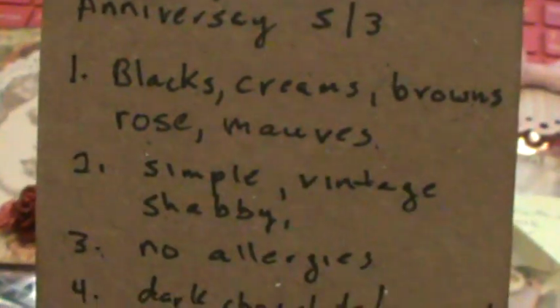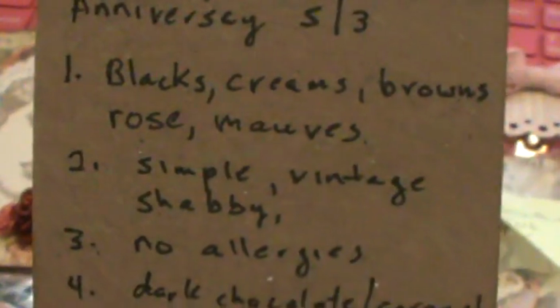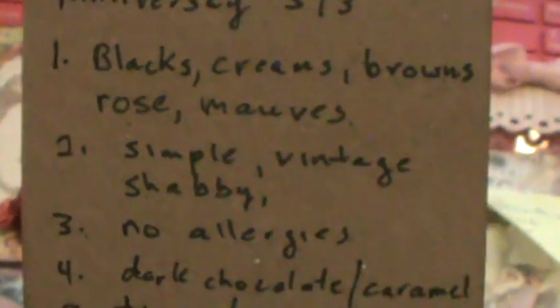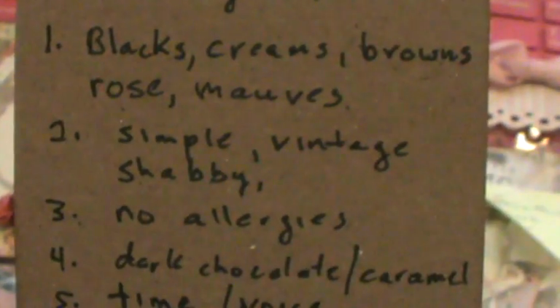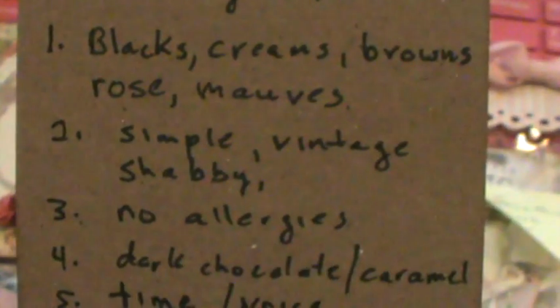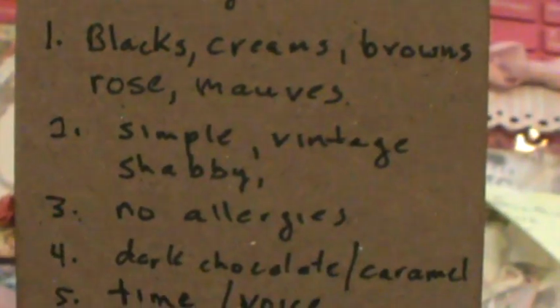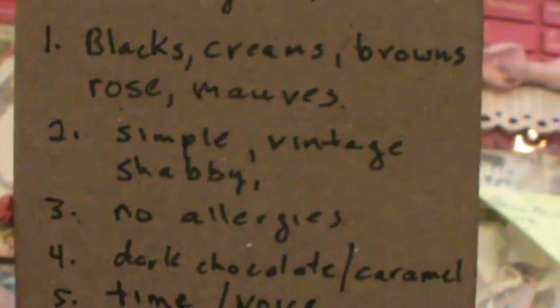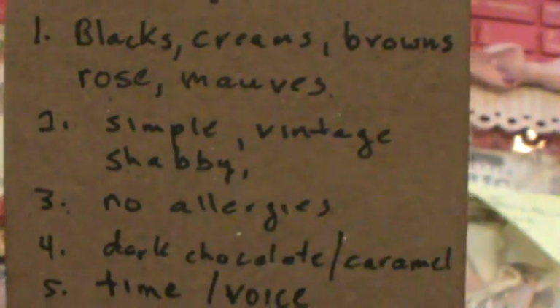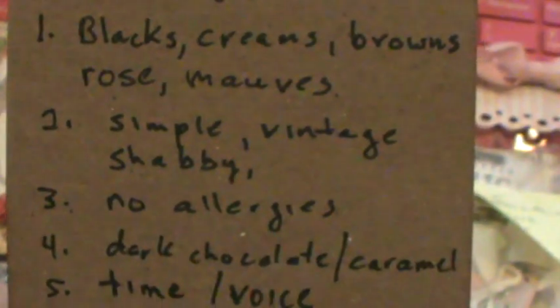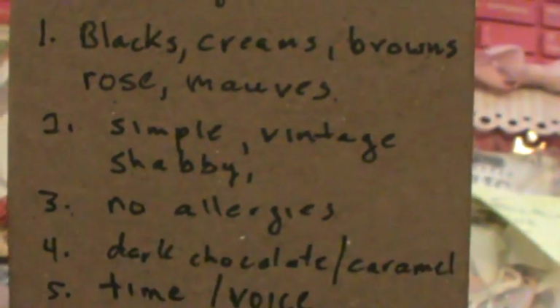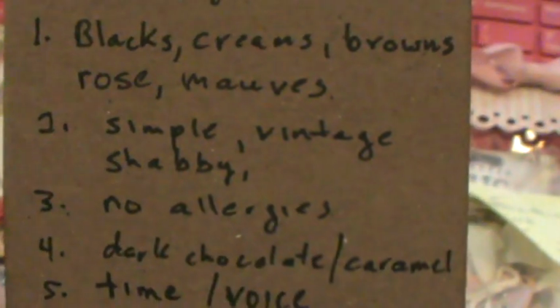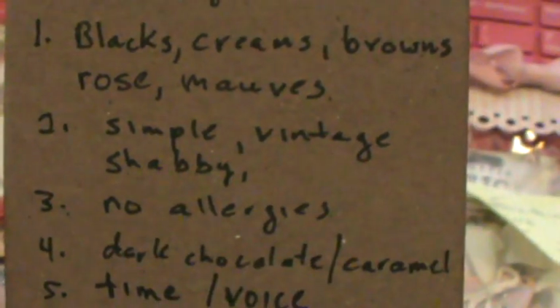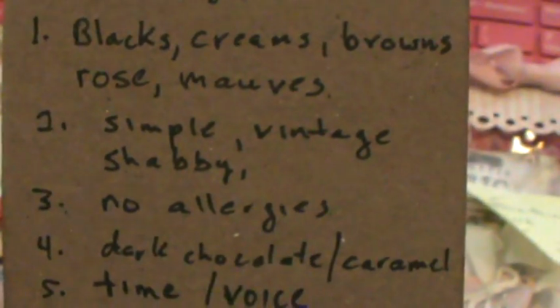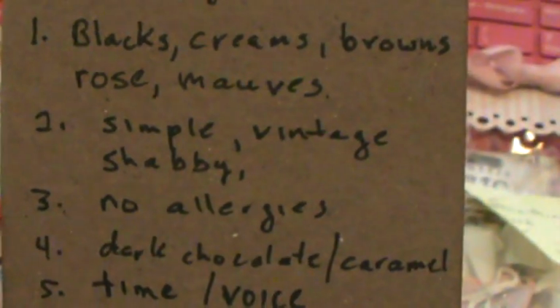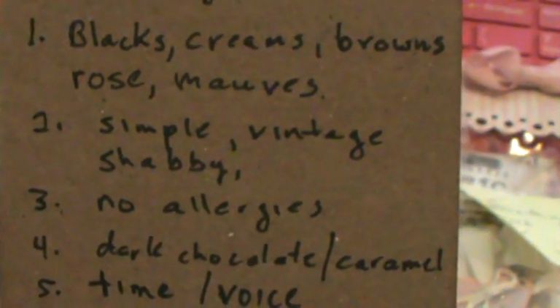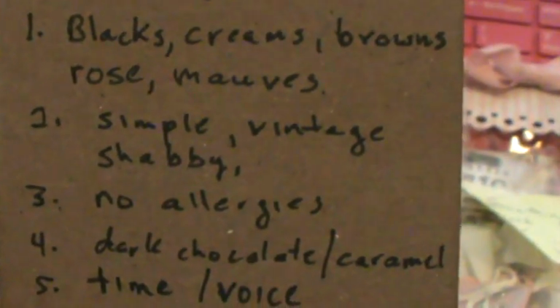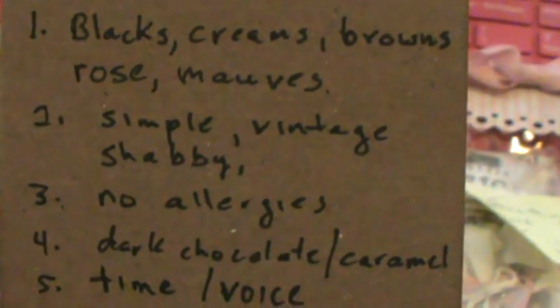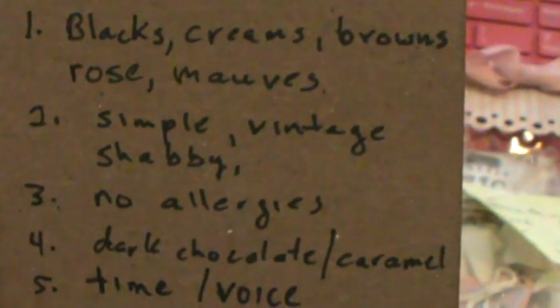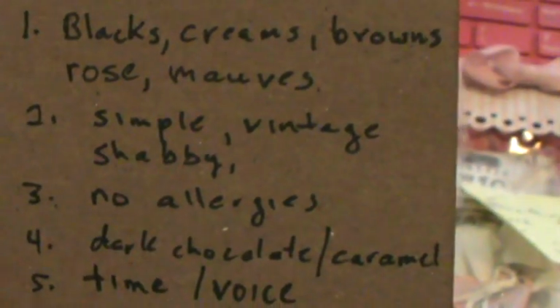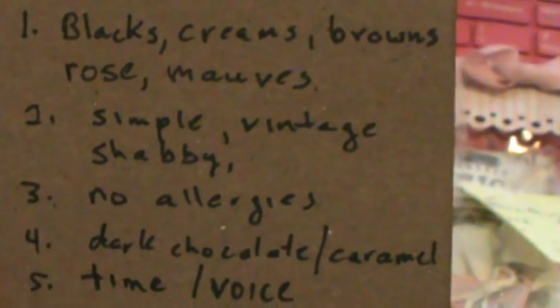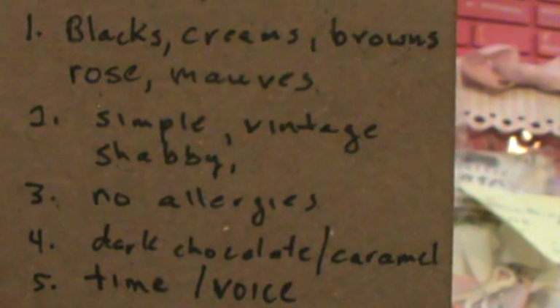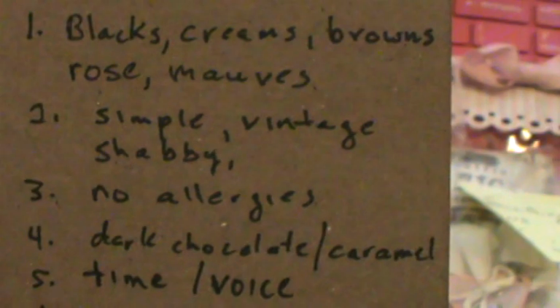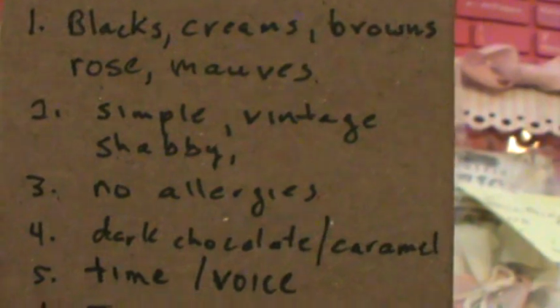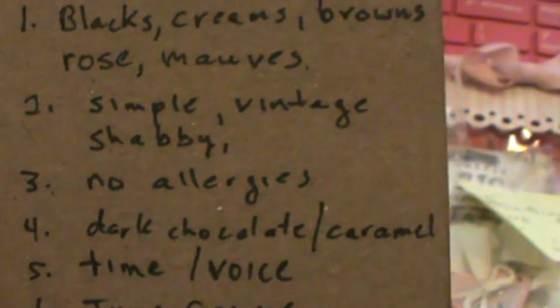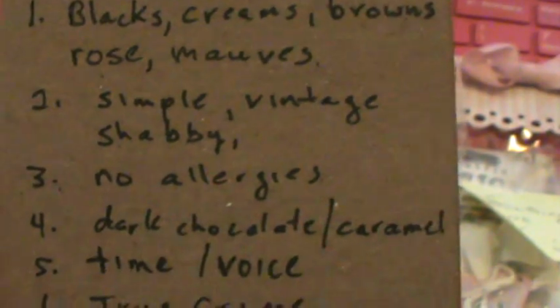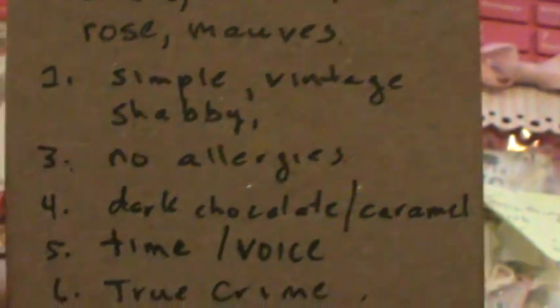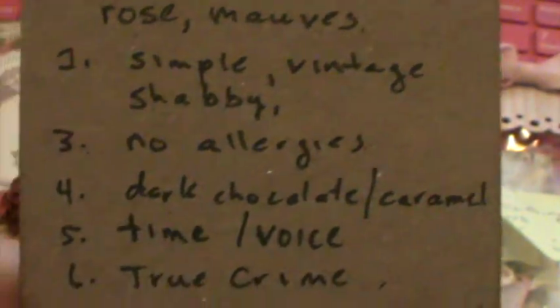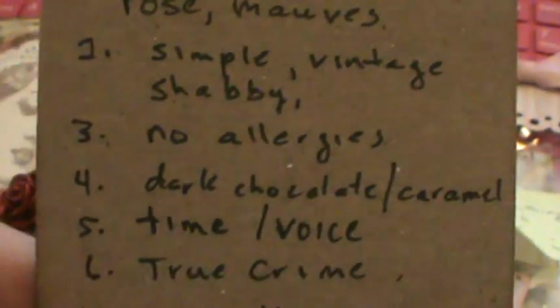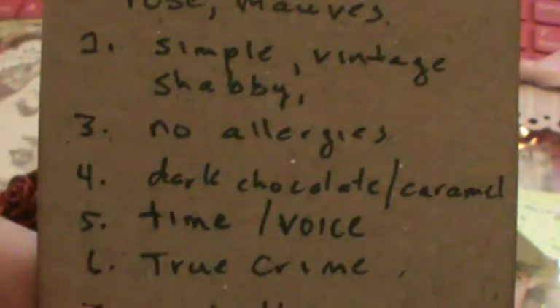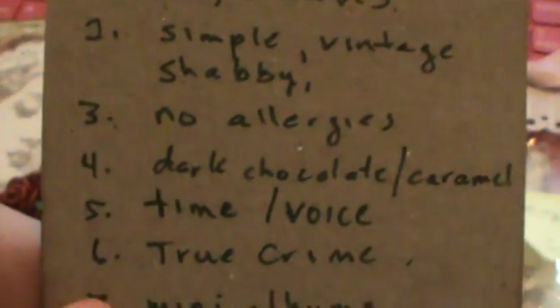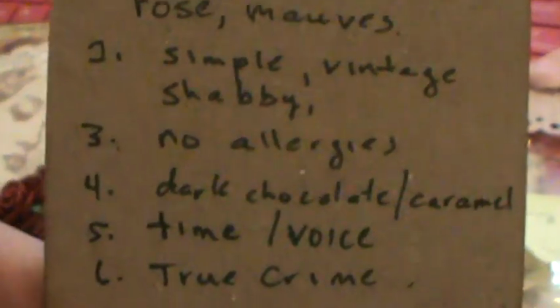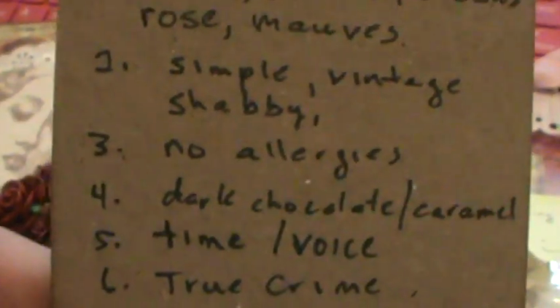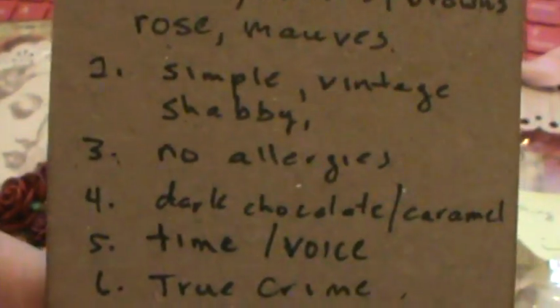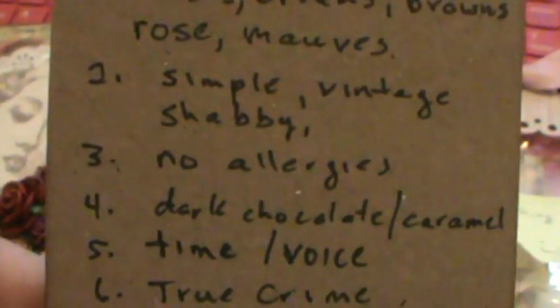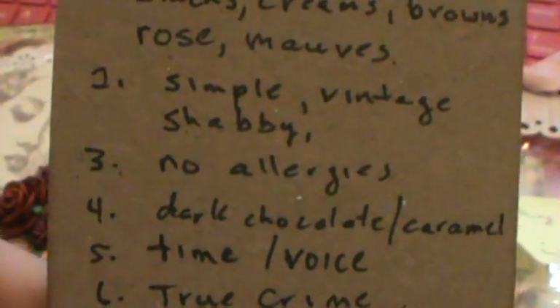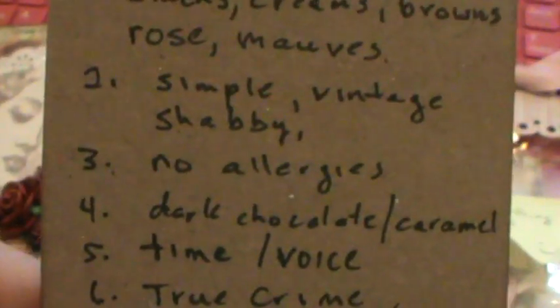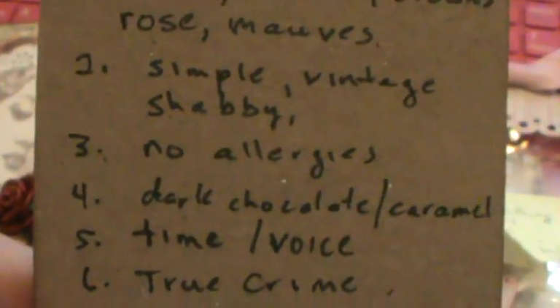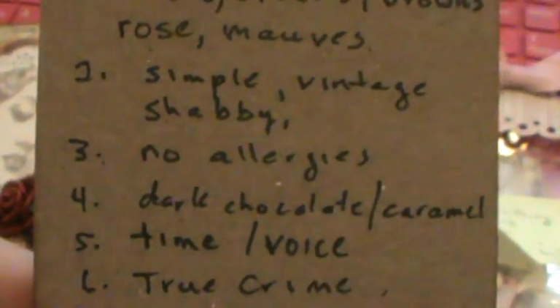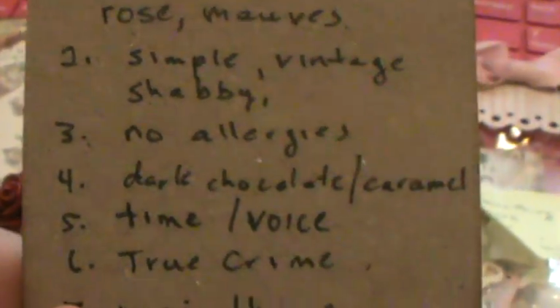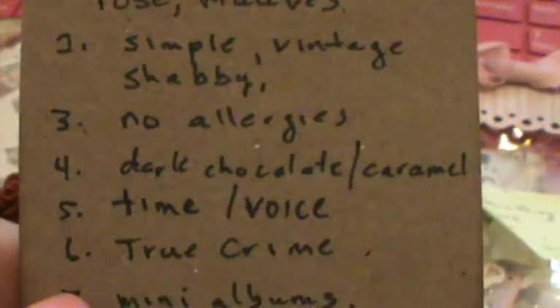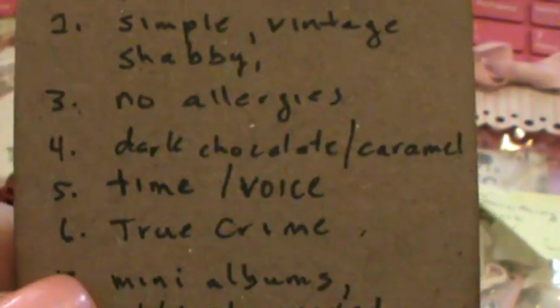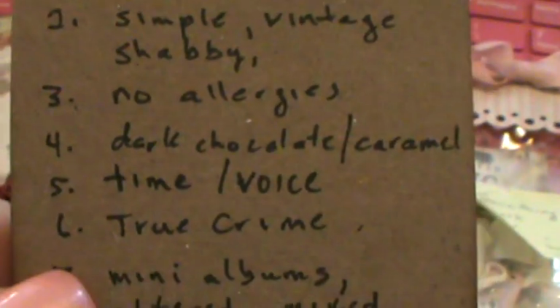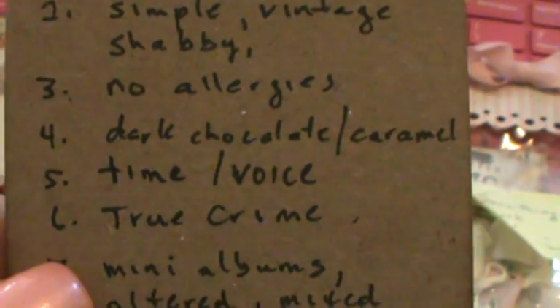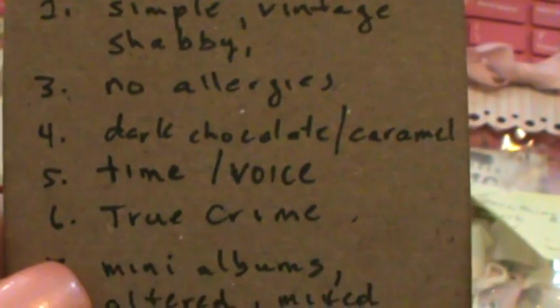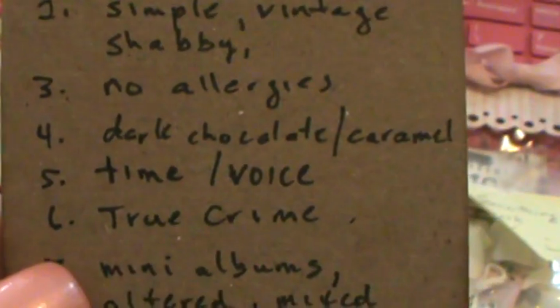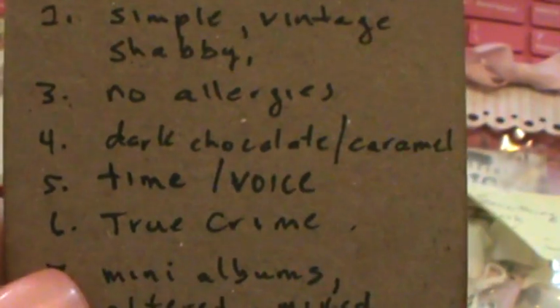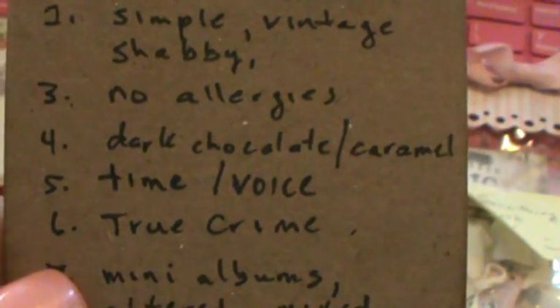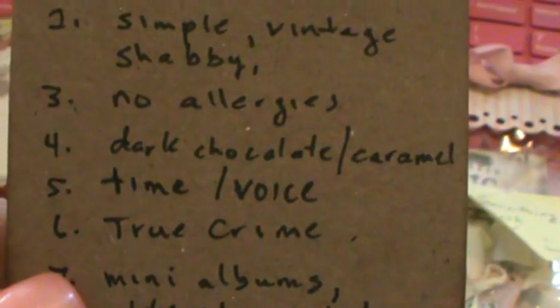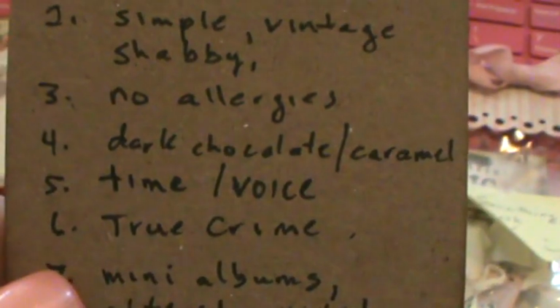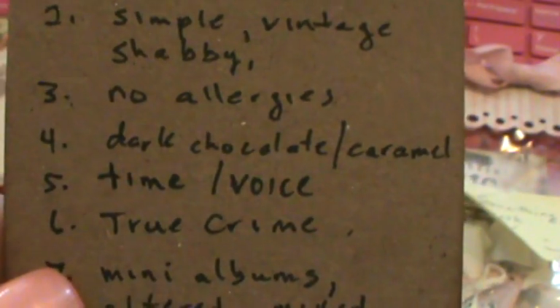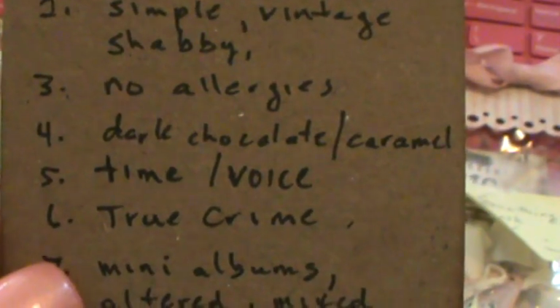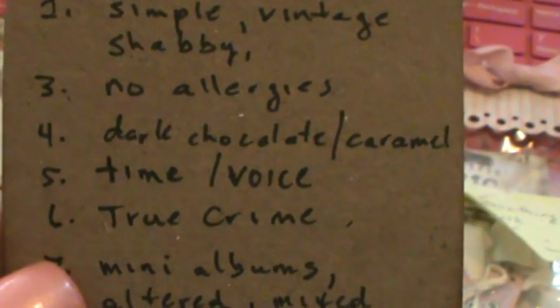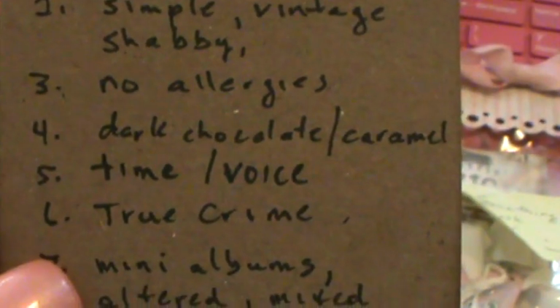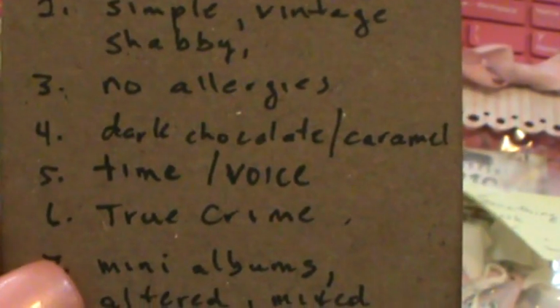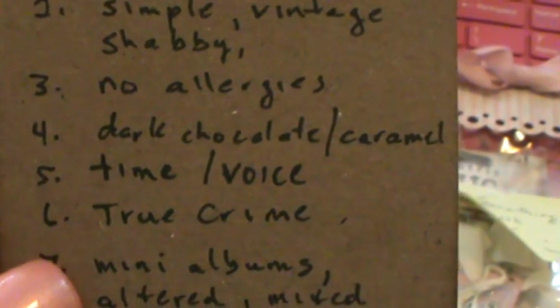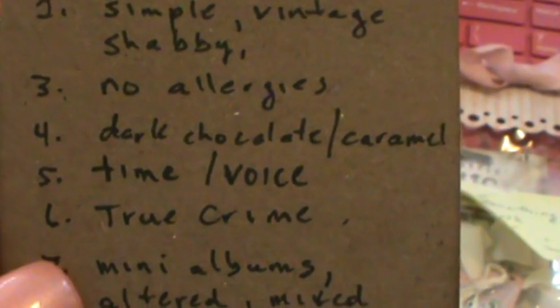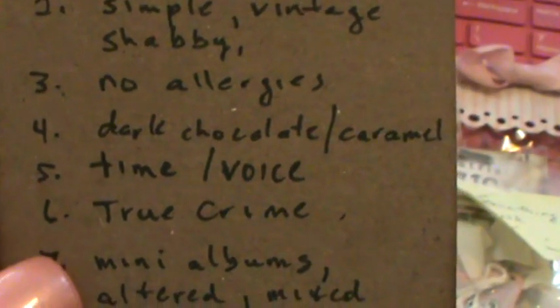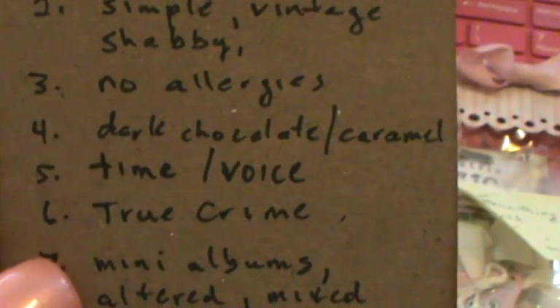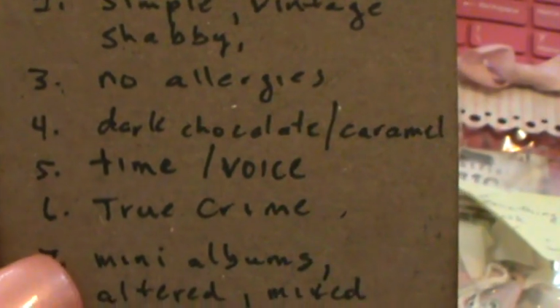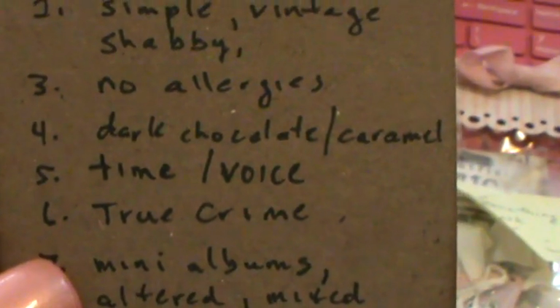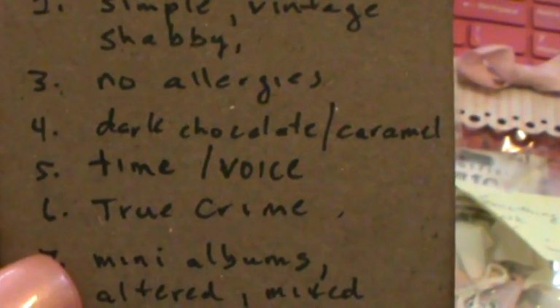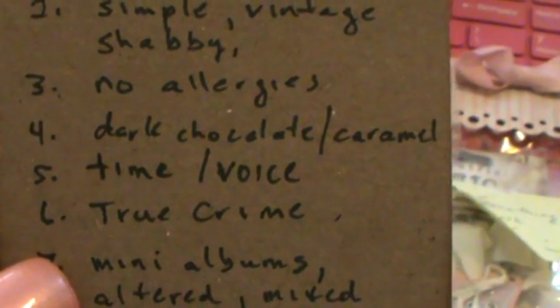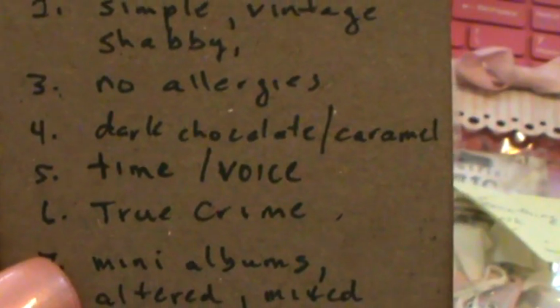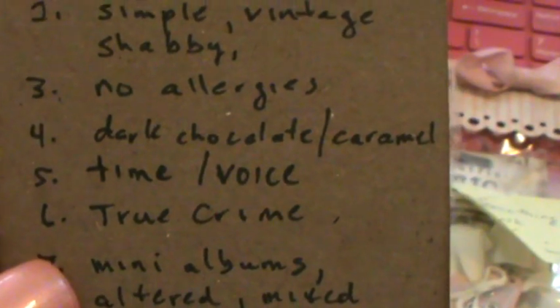Her style is simple, vintage, and shabby. No allergies. Her favorite candies are dark chocolate and caramel.